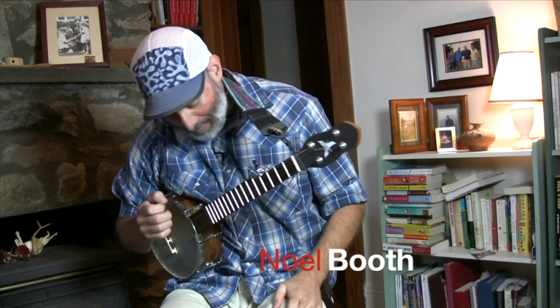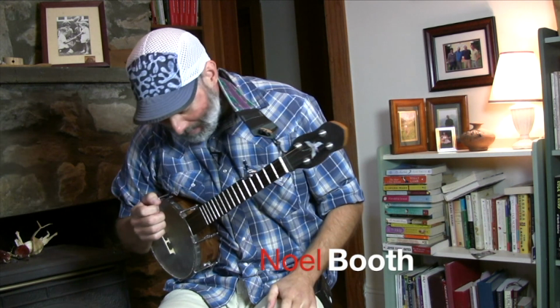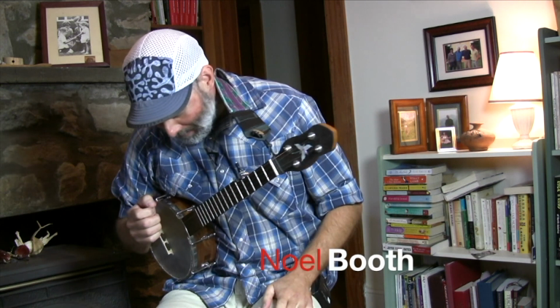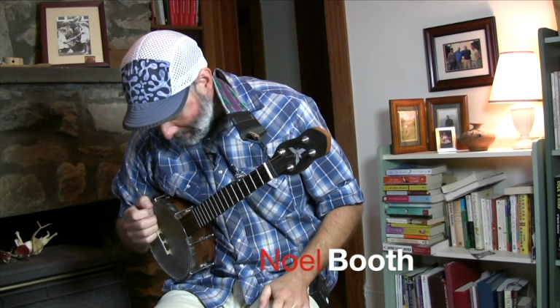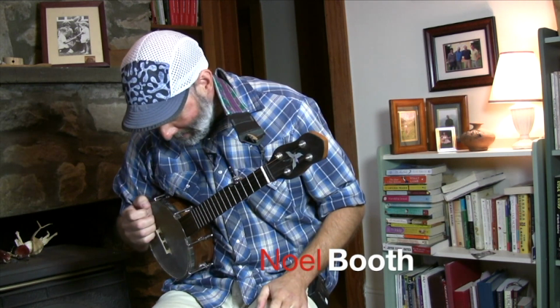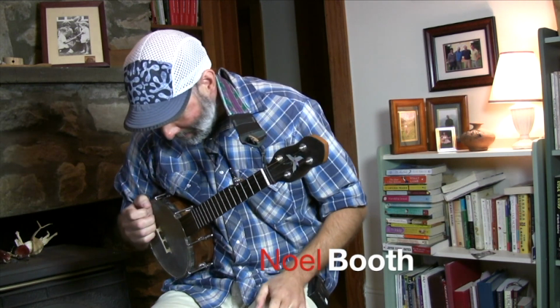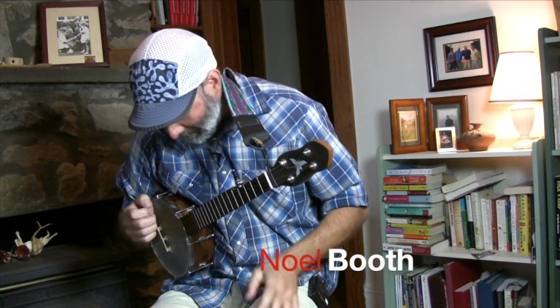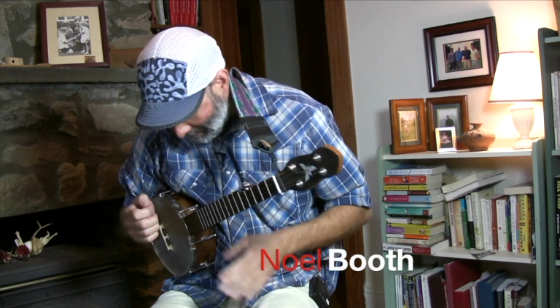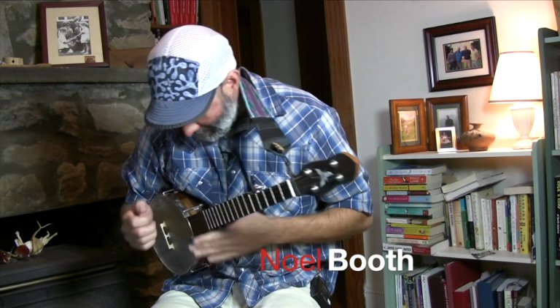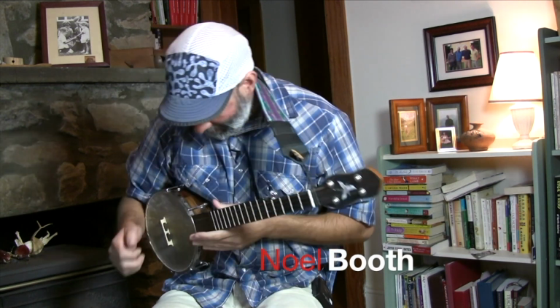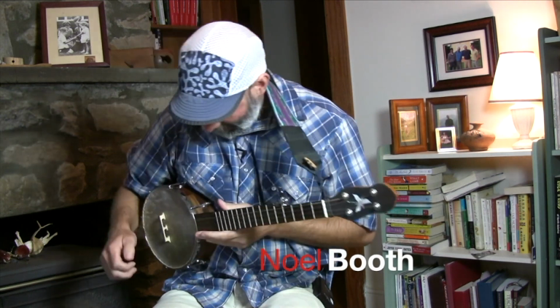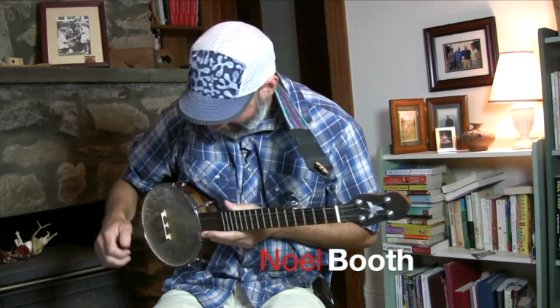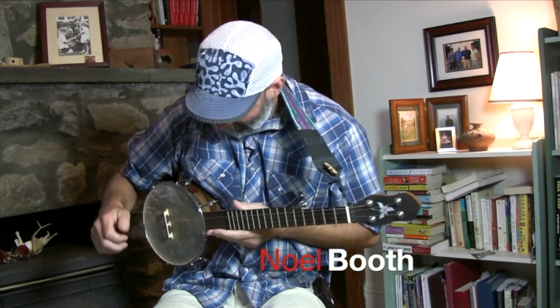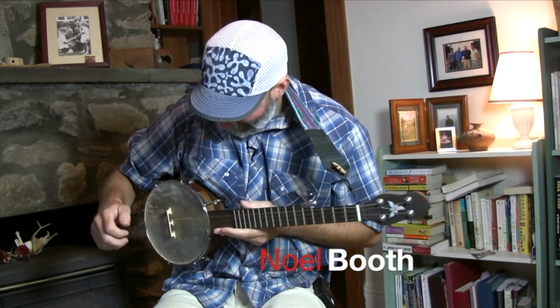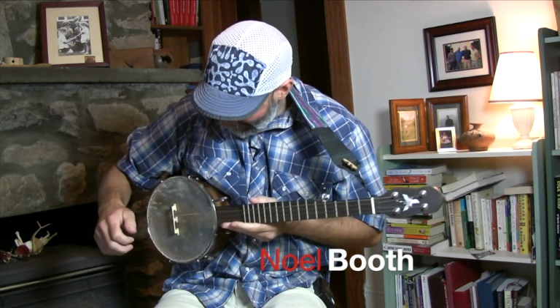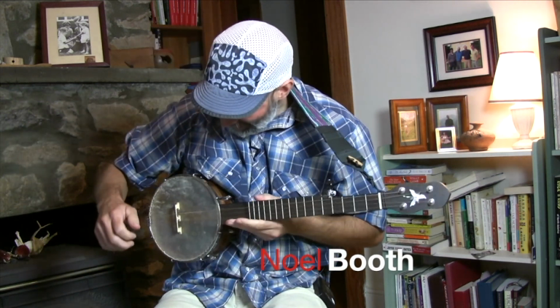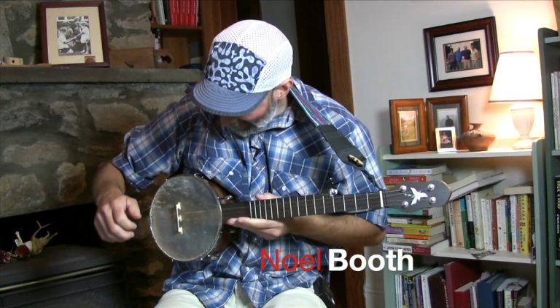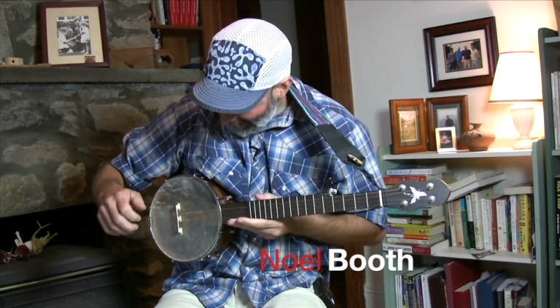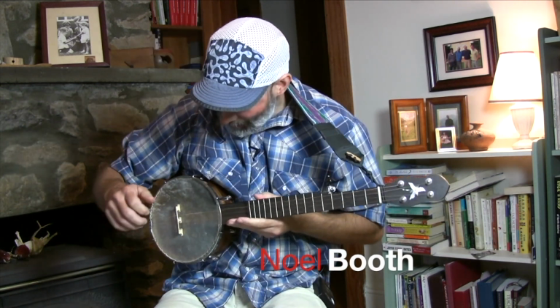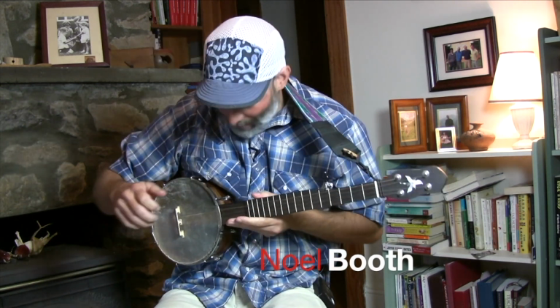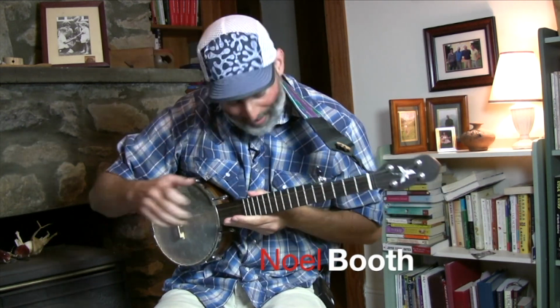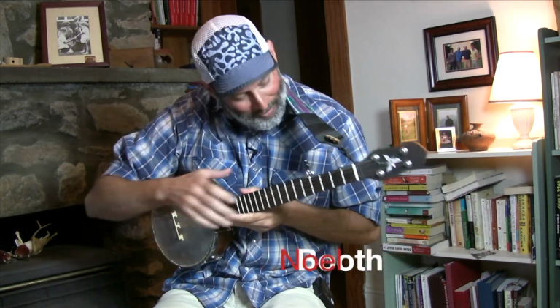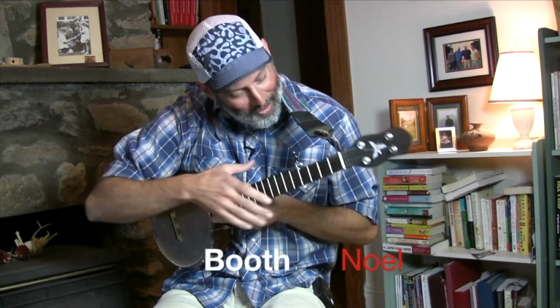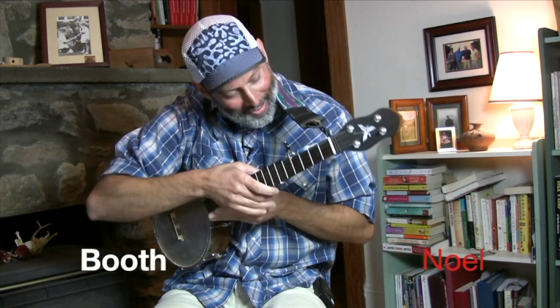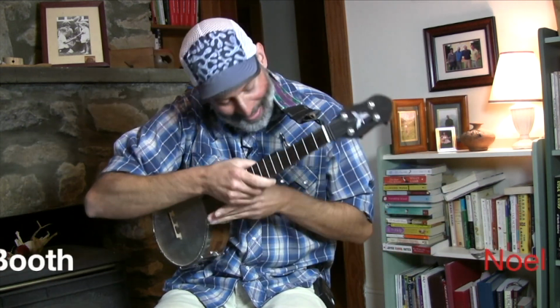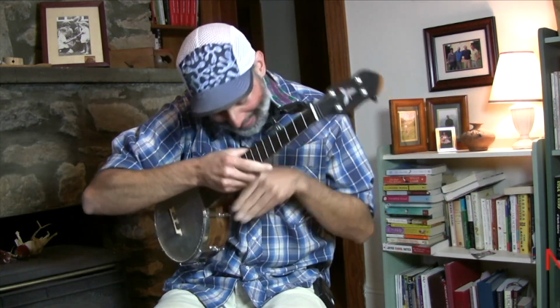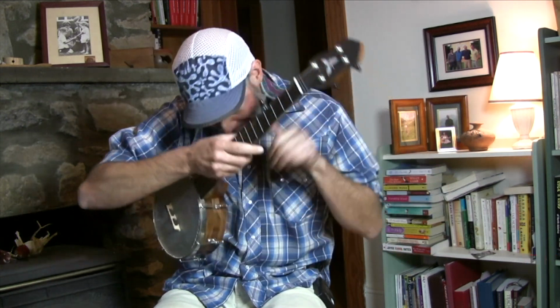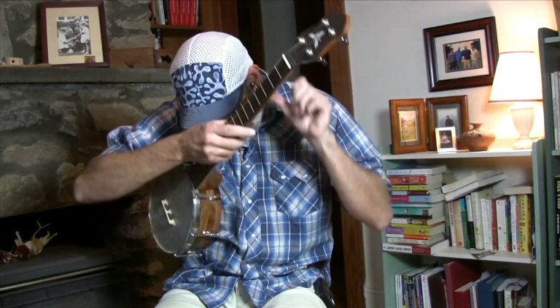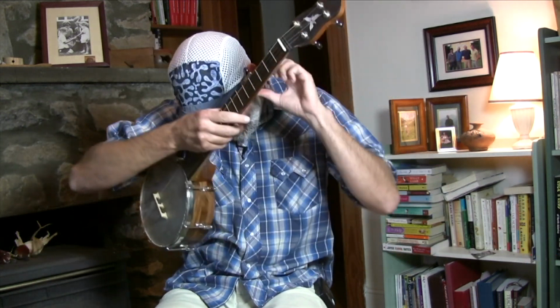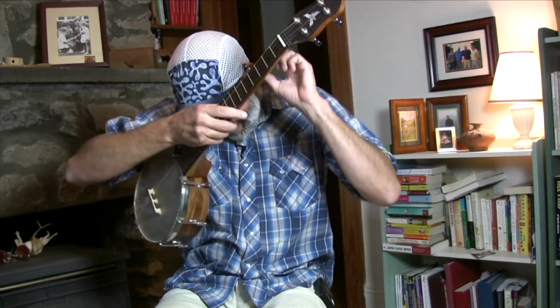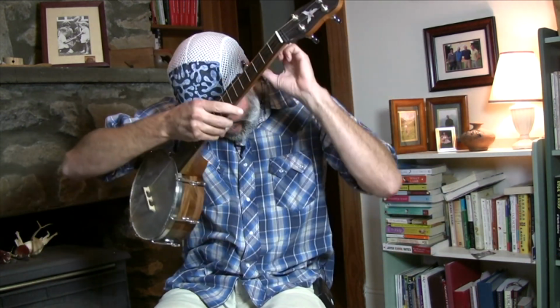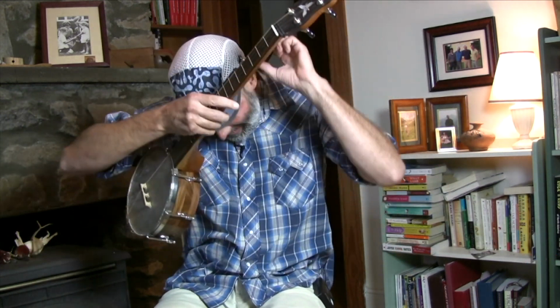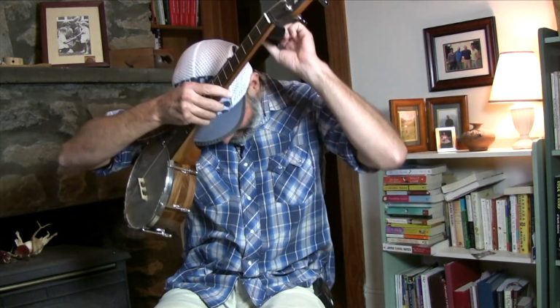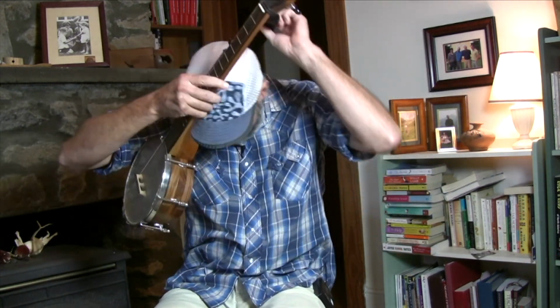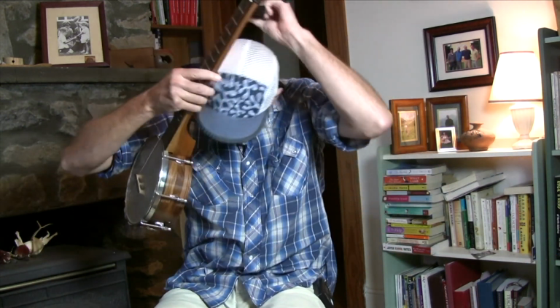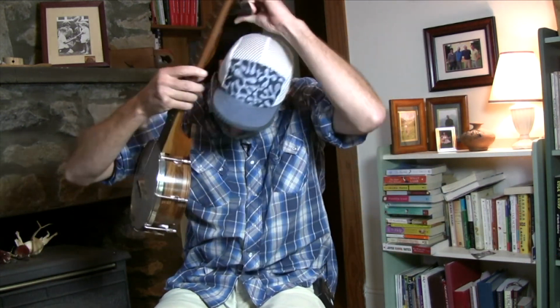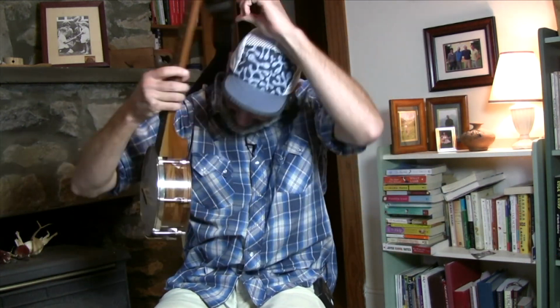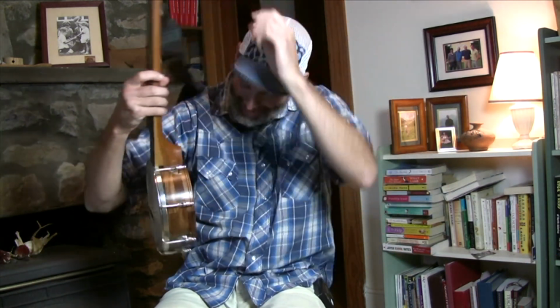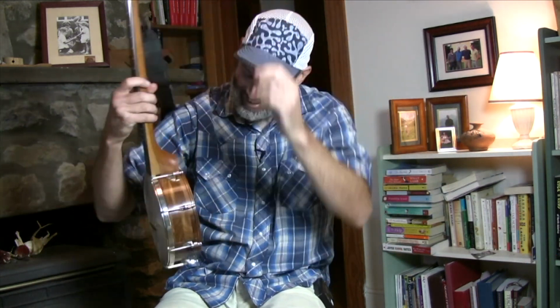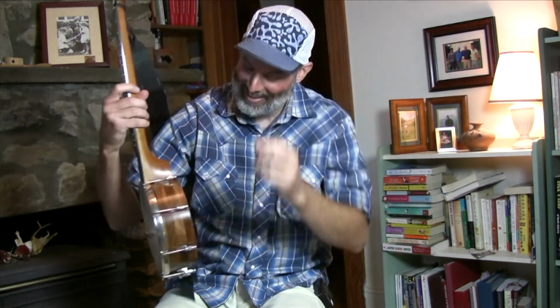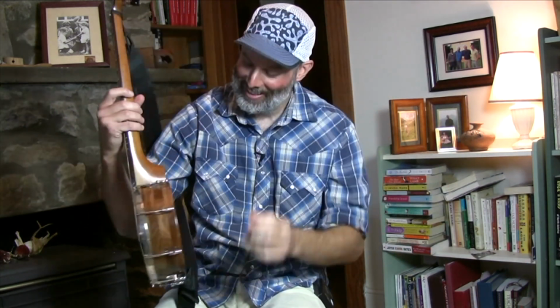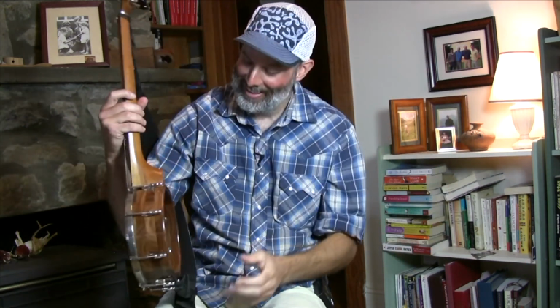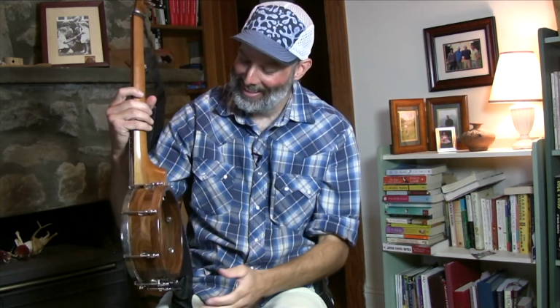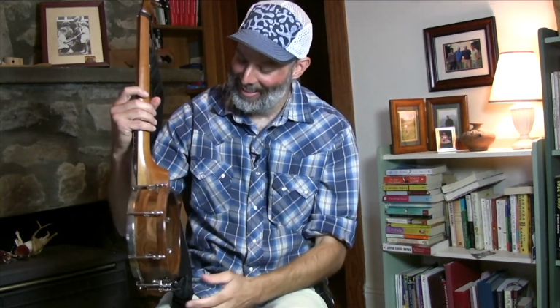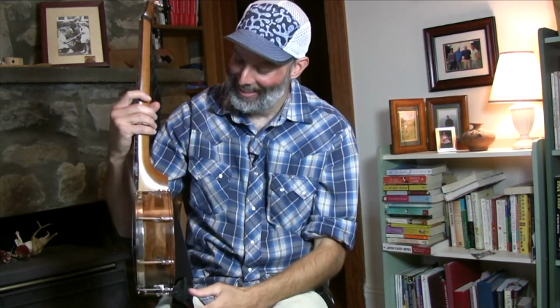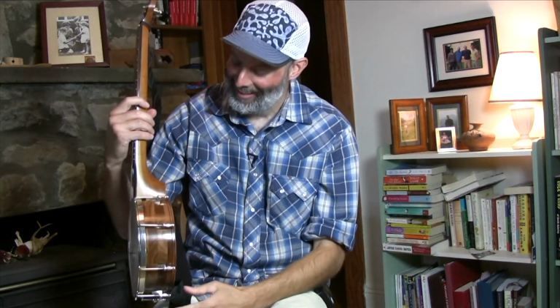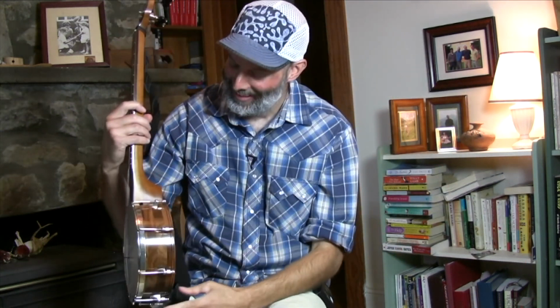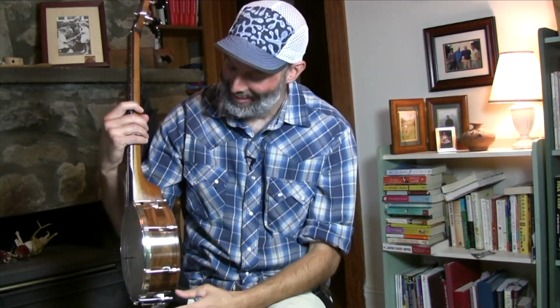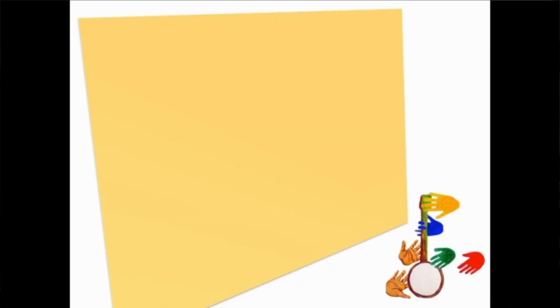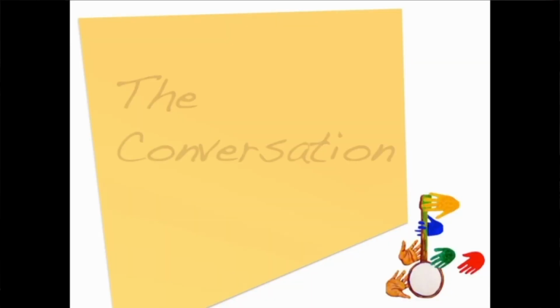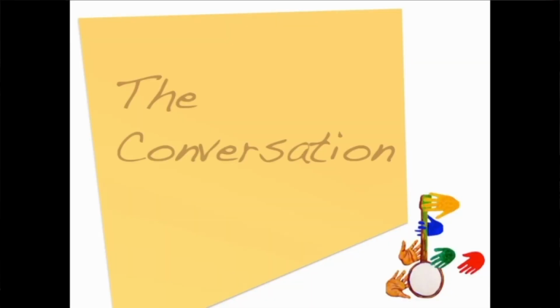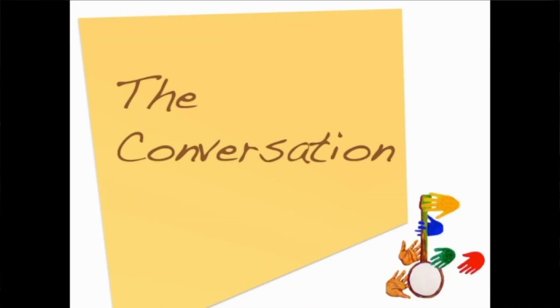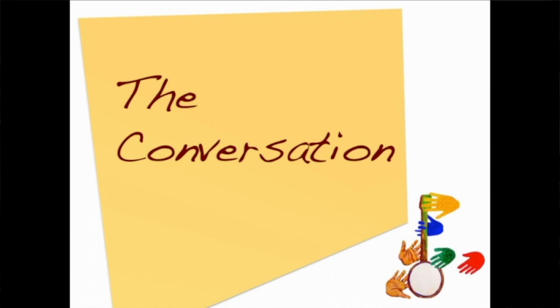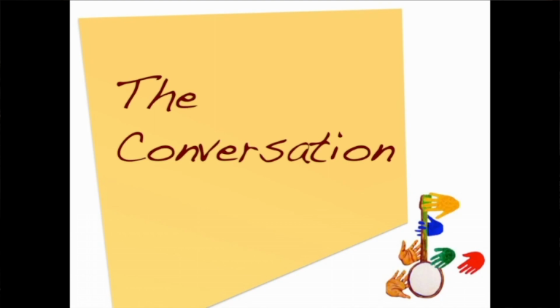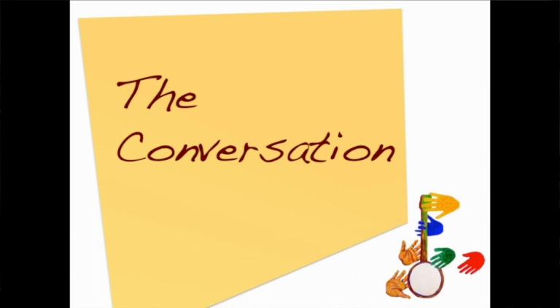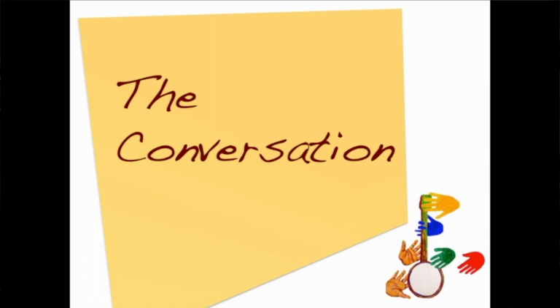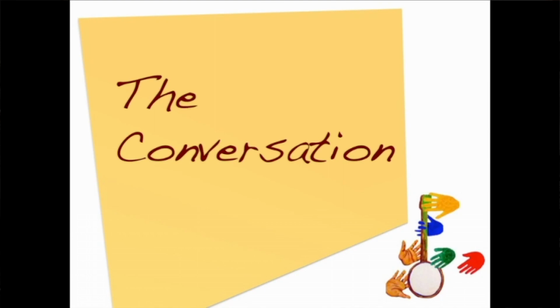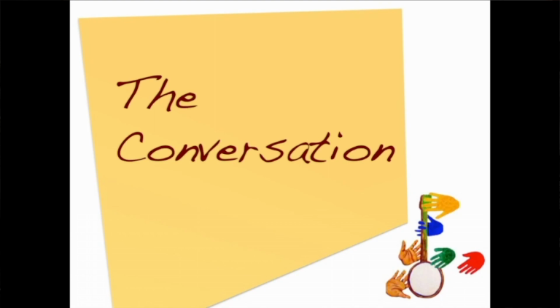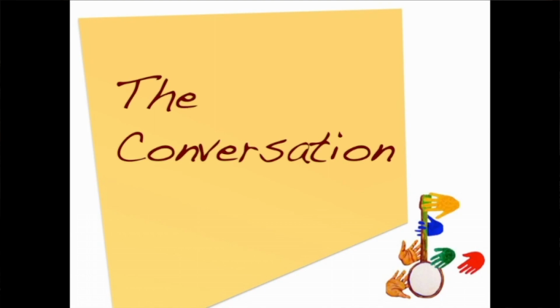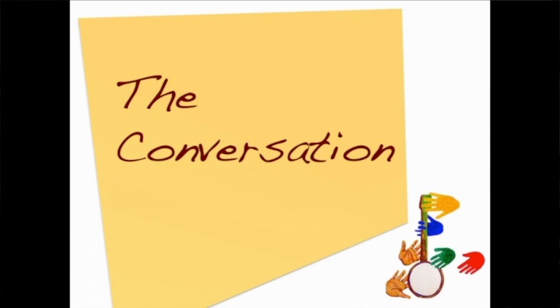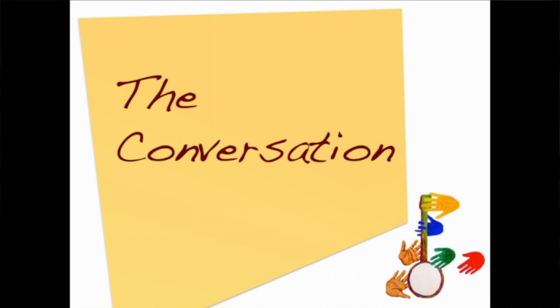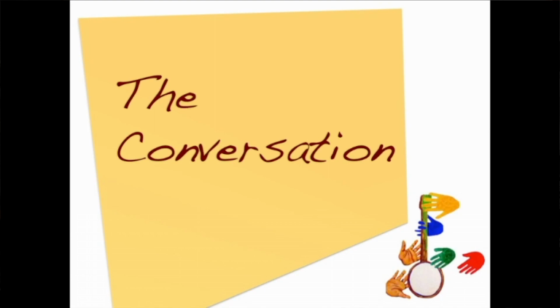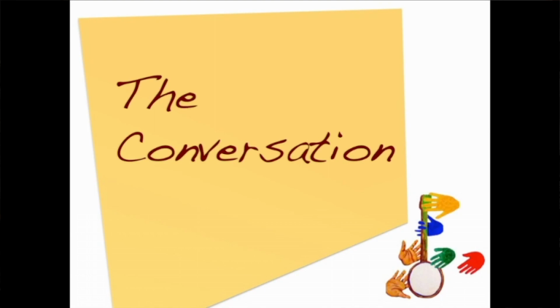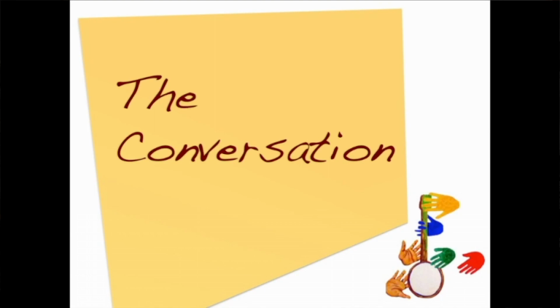Wow, what a fun little banjo. Yeah, it's pretty fun. I probably should build a few more of those.